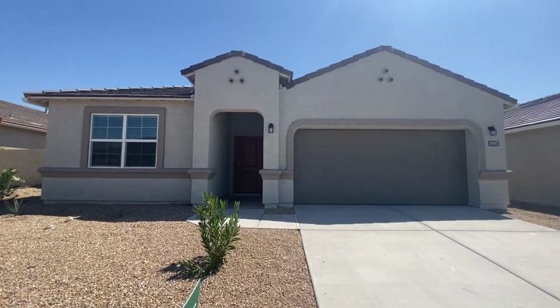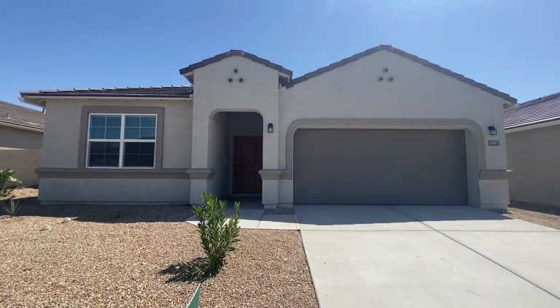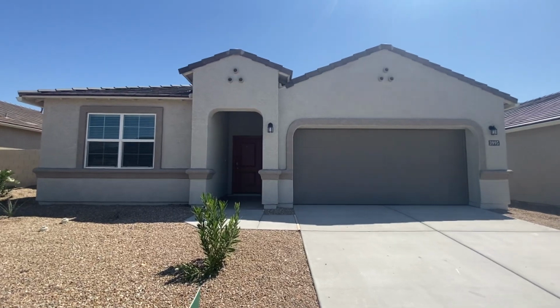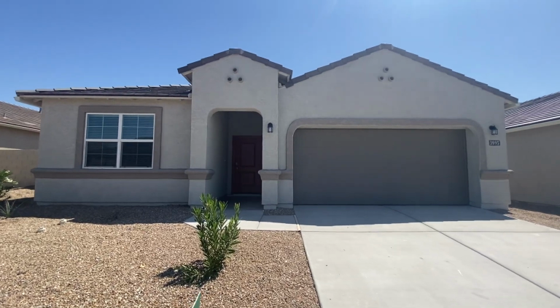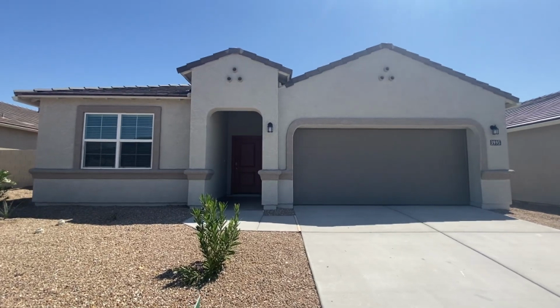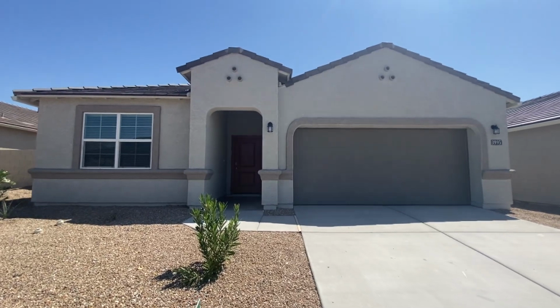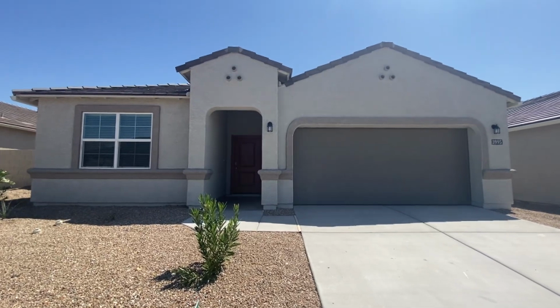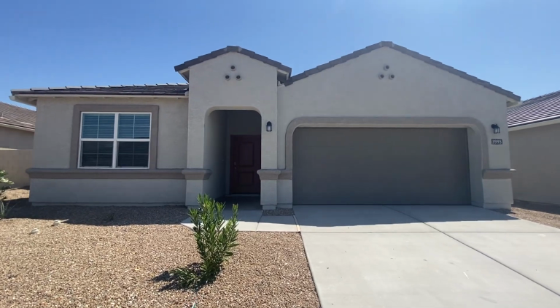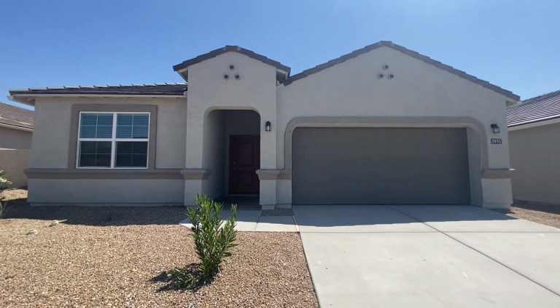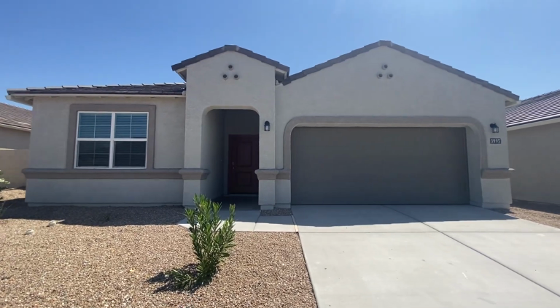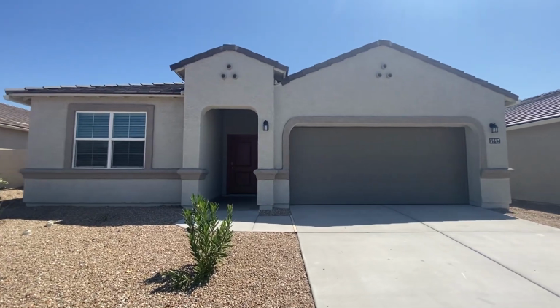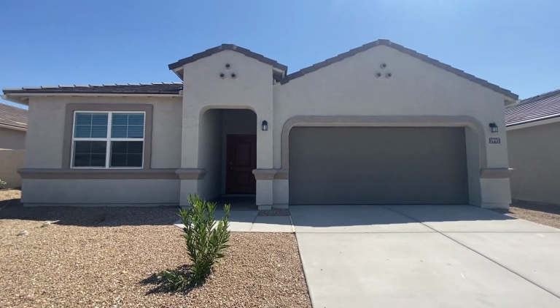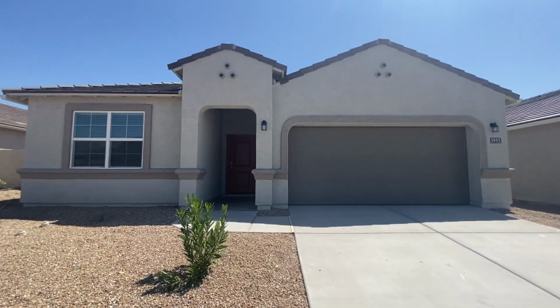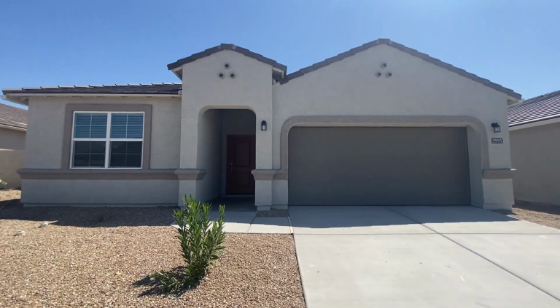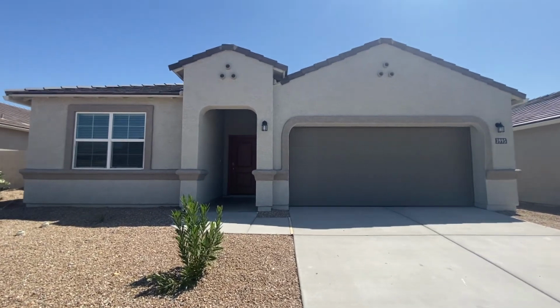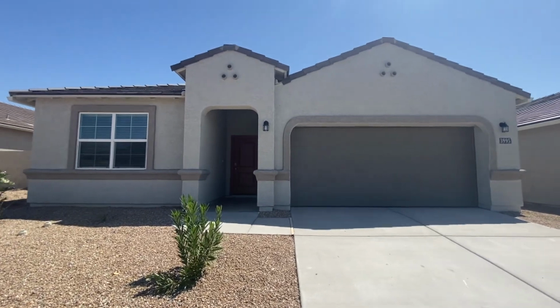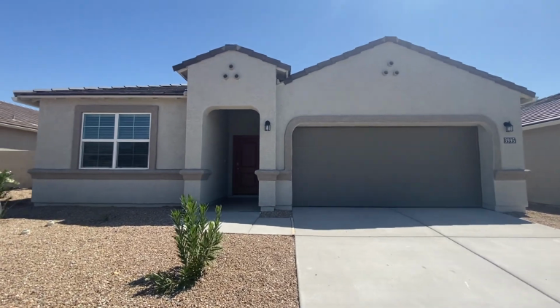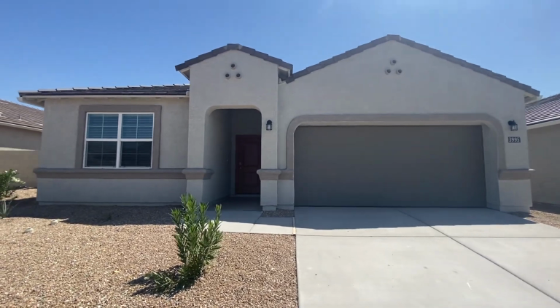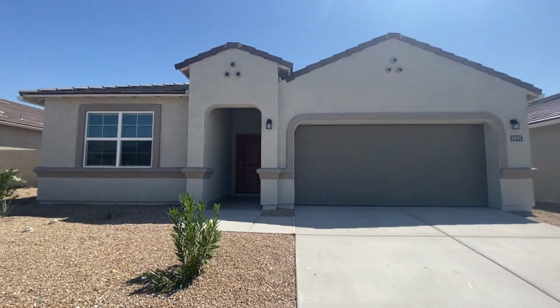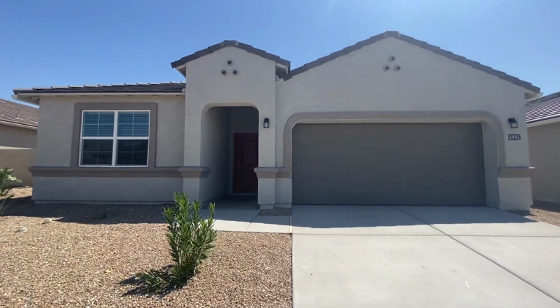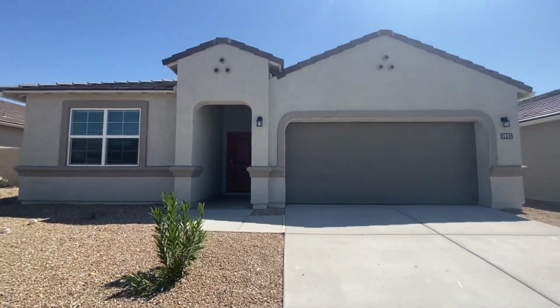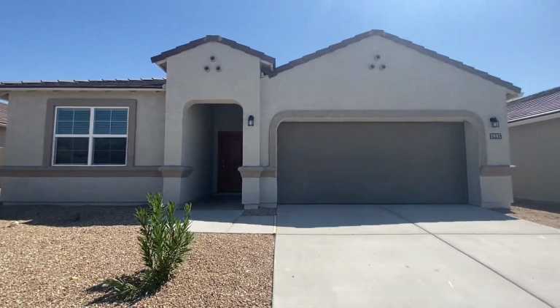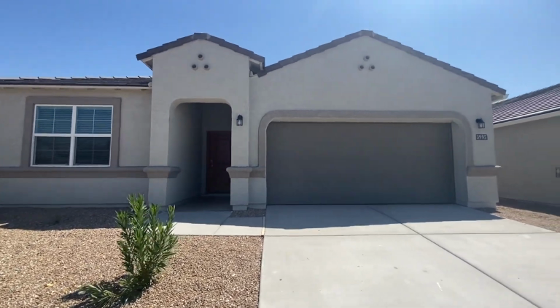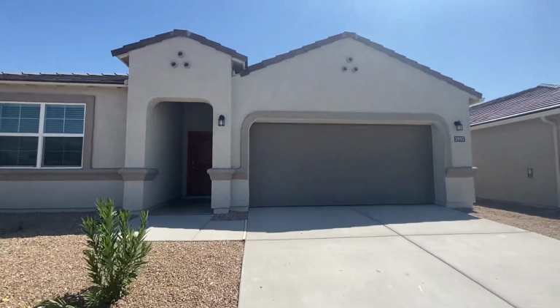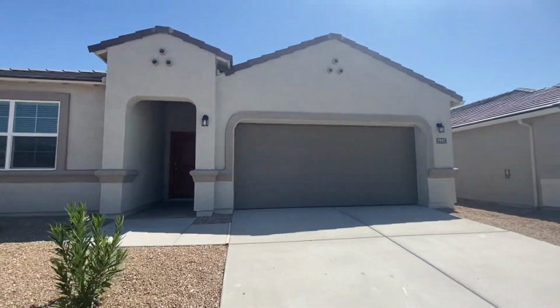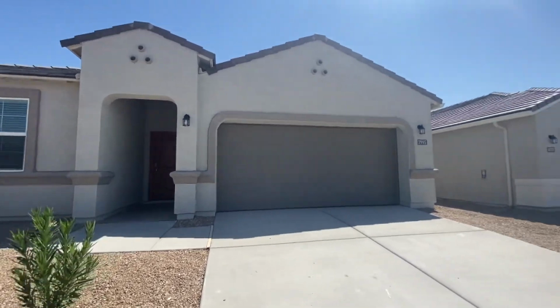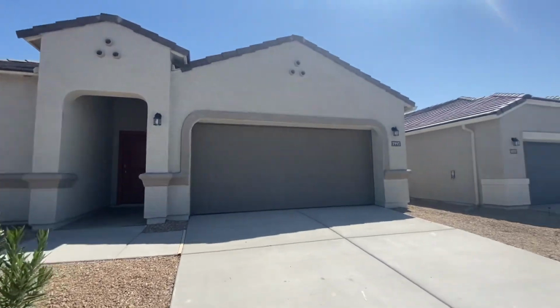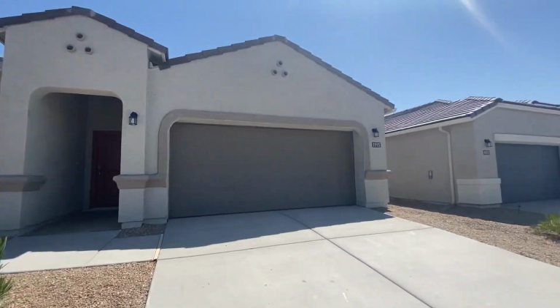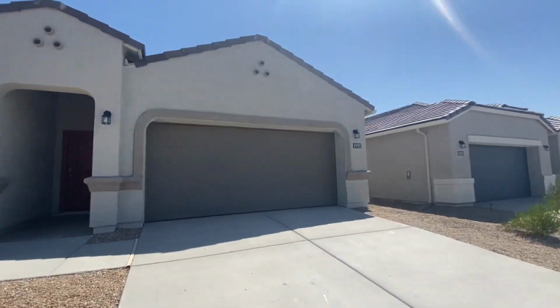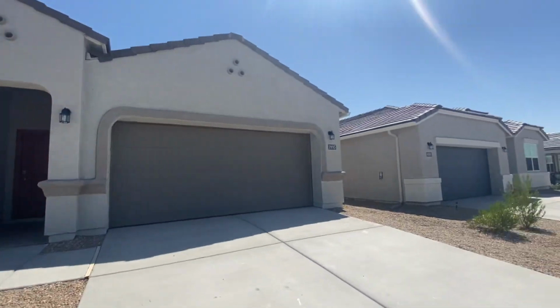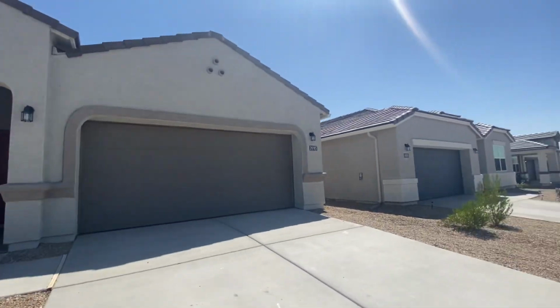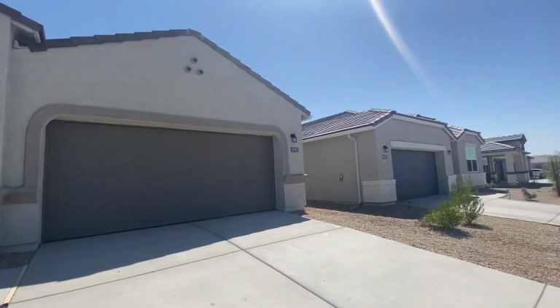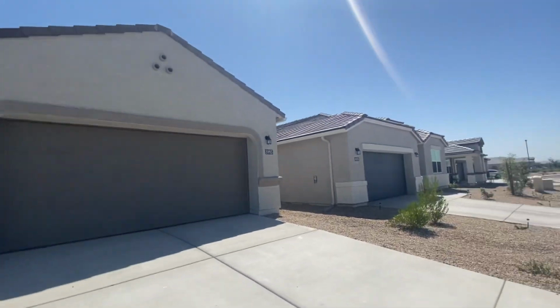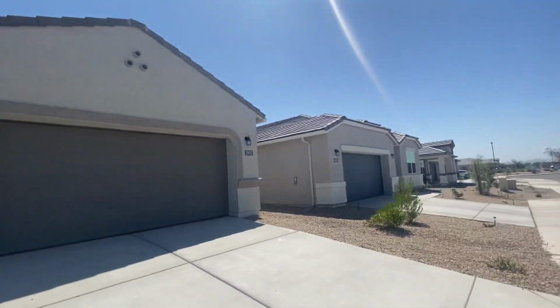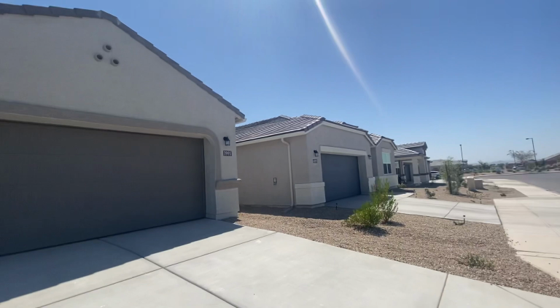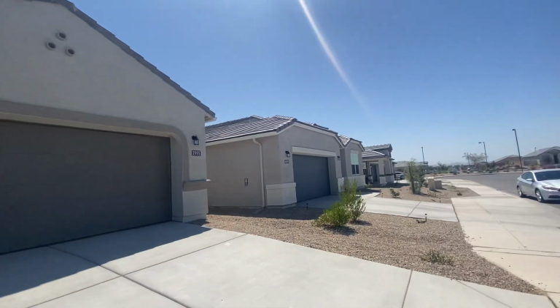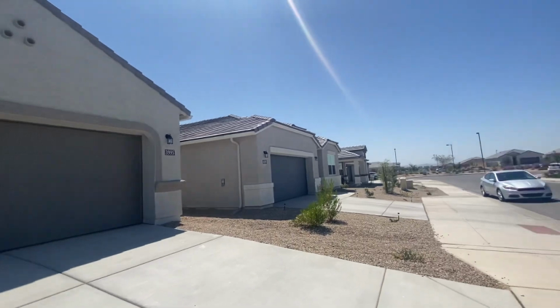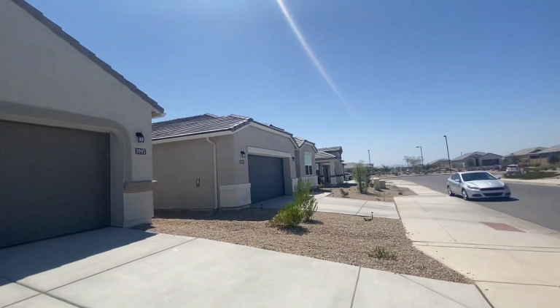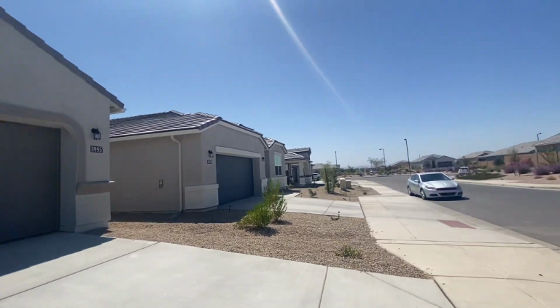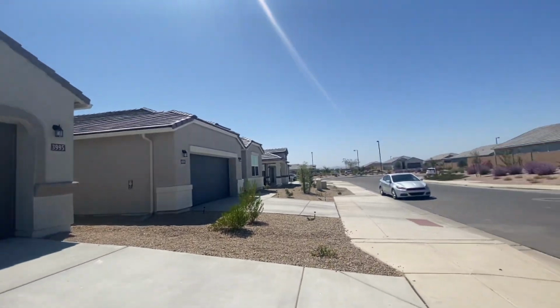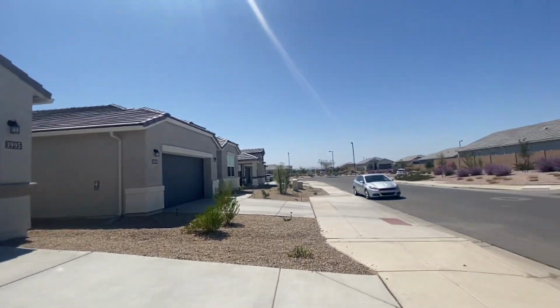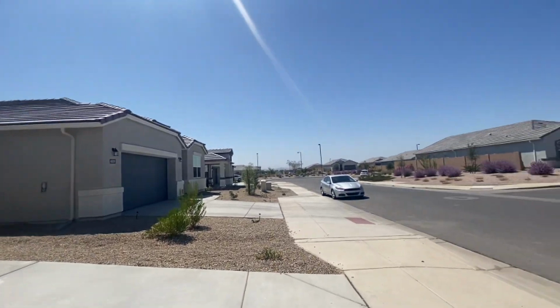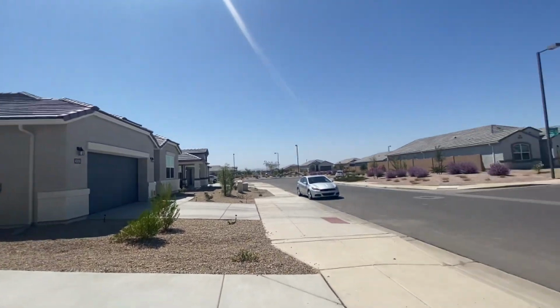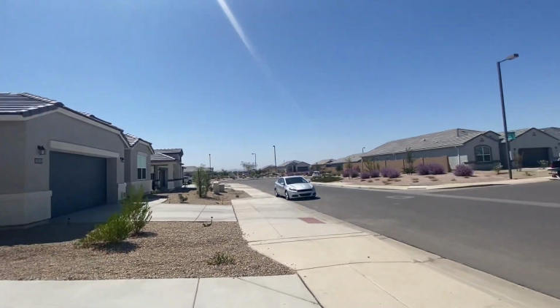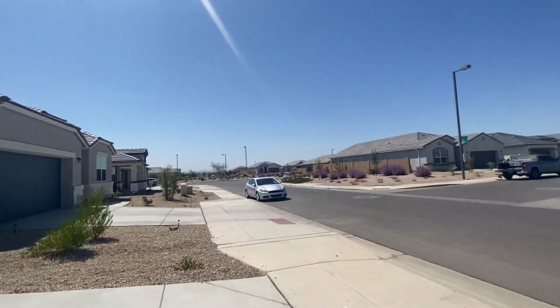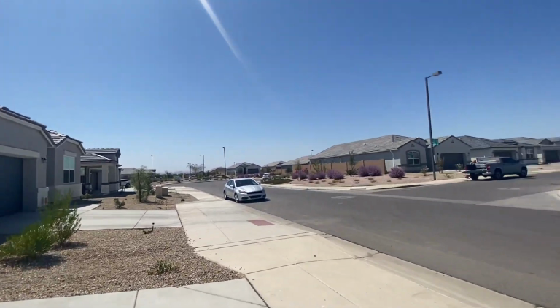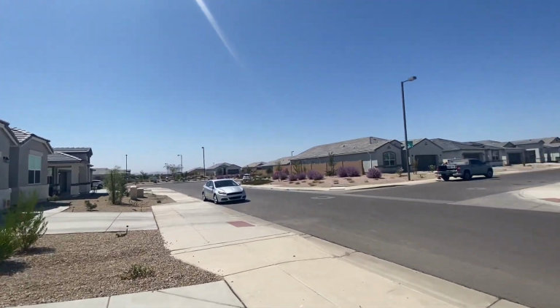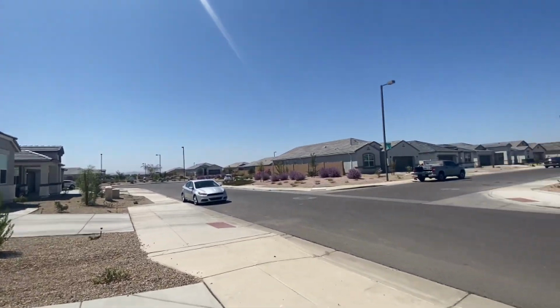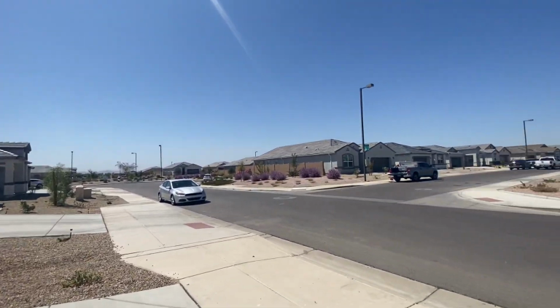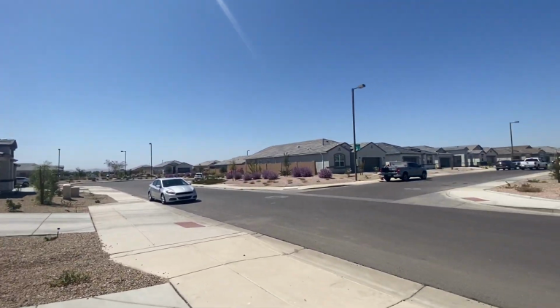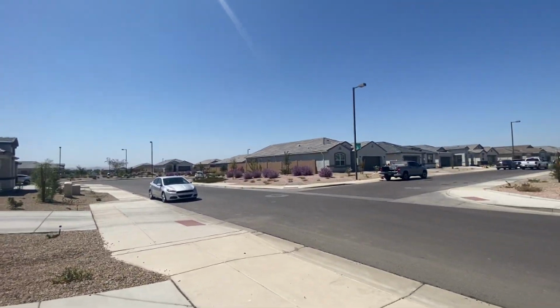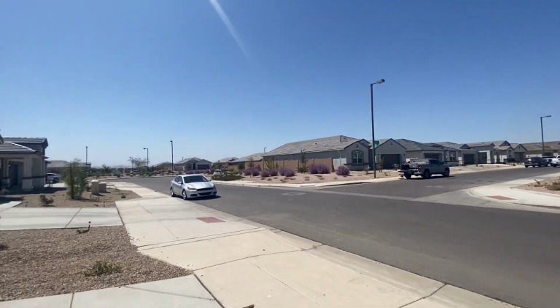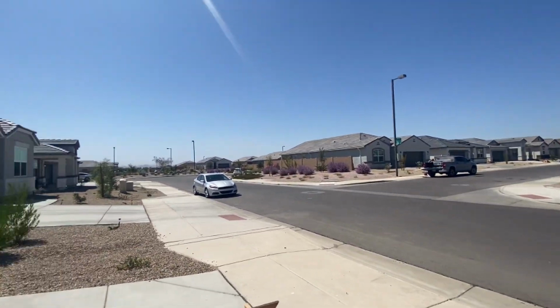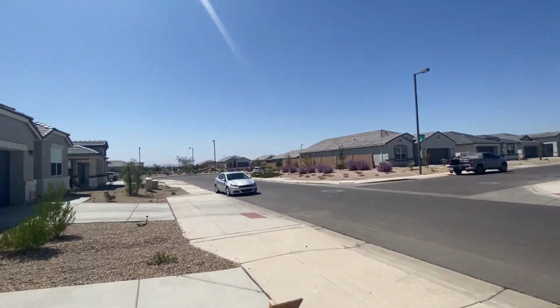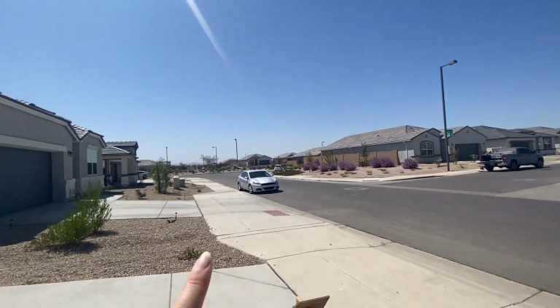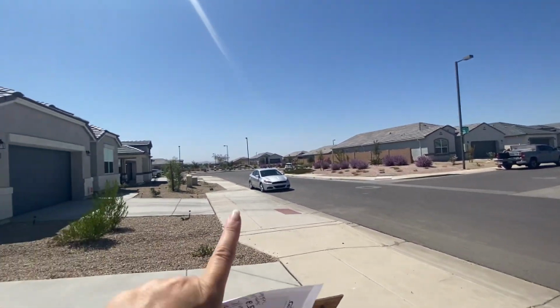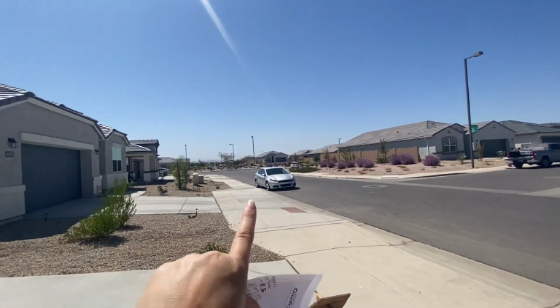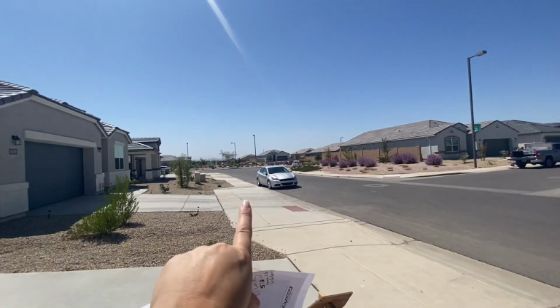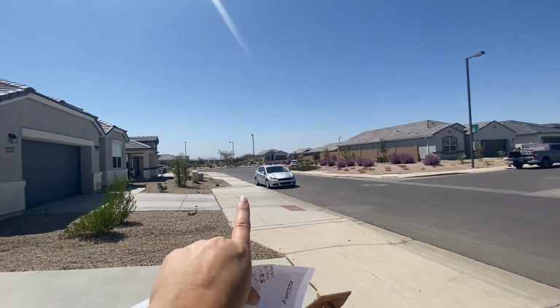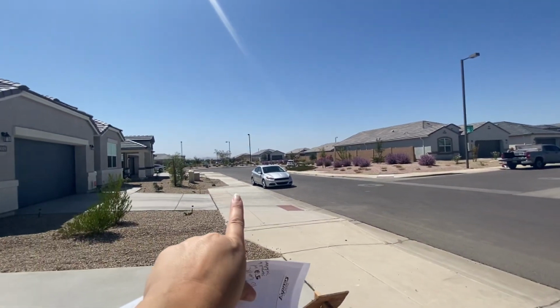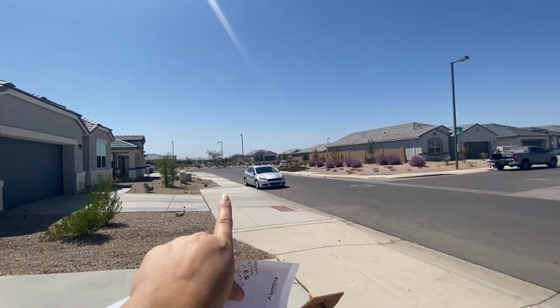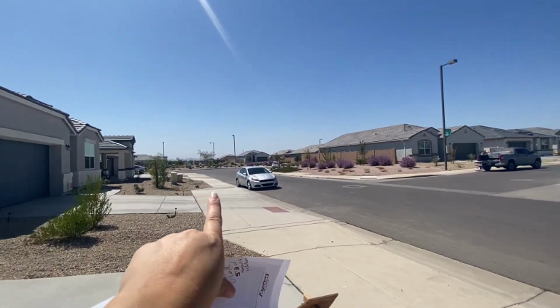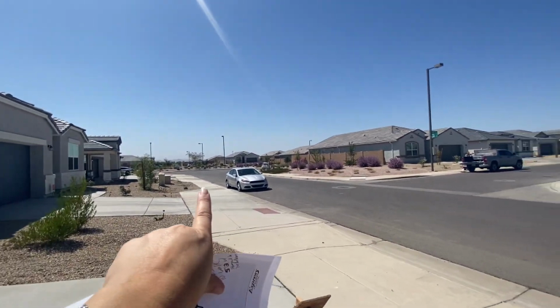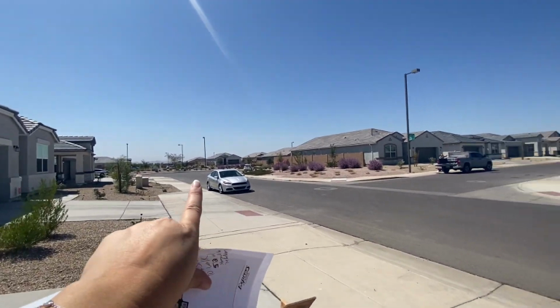Hello guys, this is lot 411. That's a cul-de-sac.